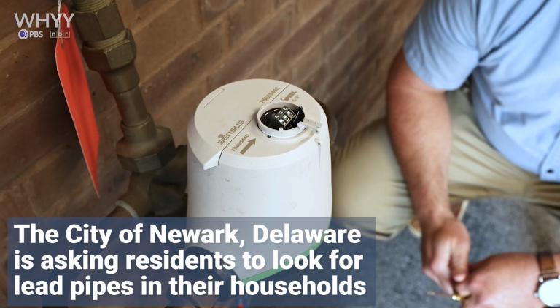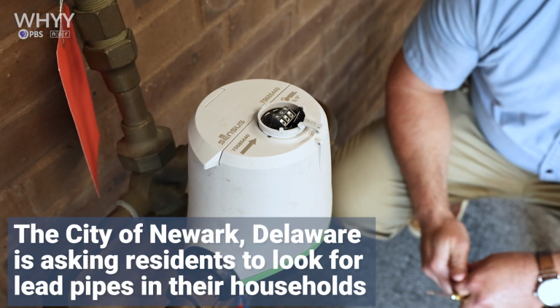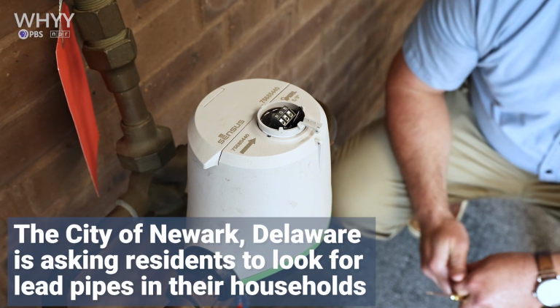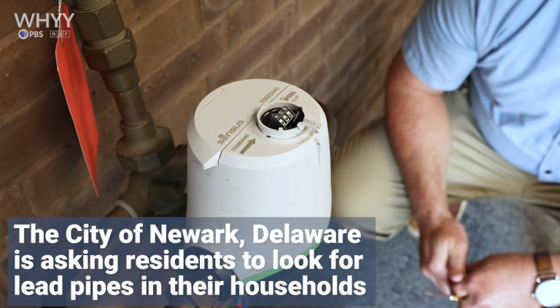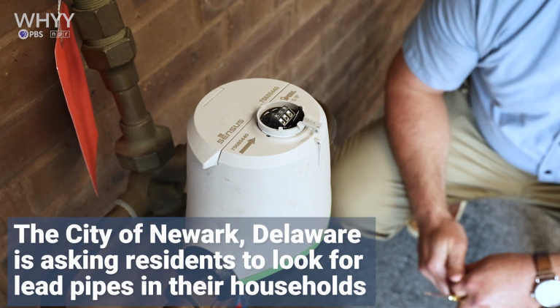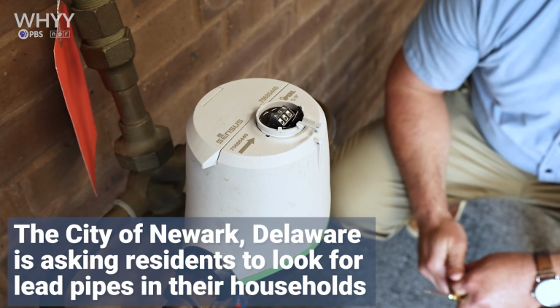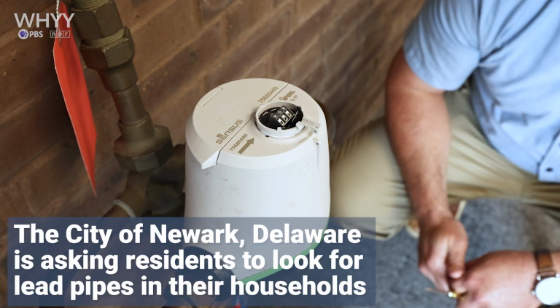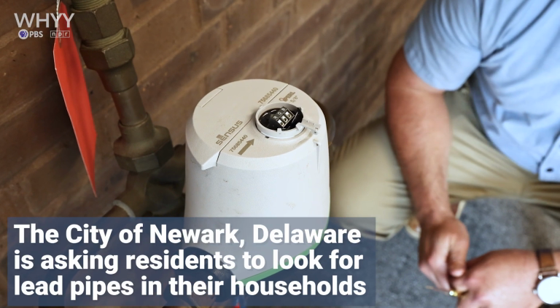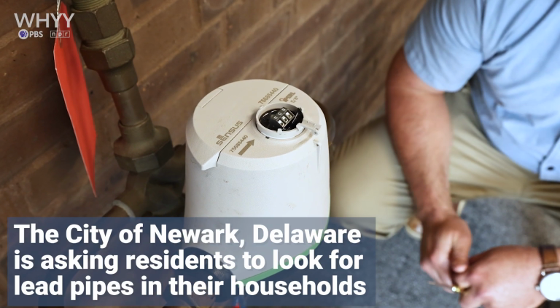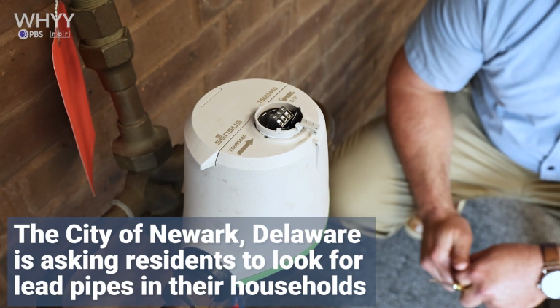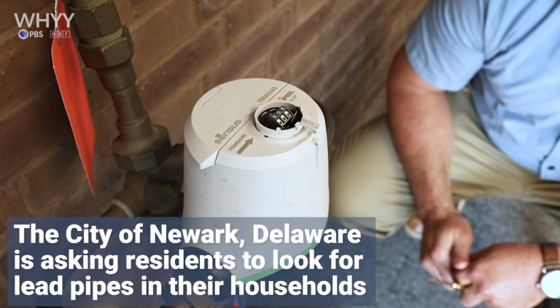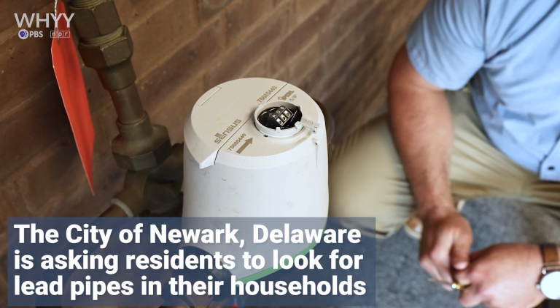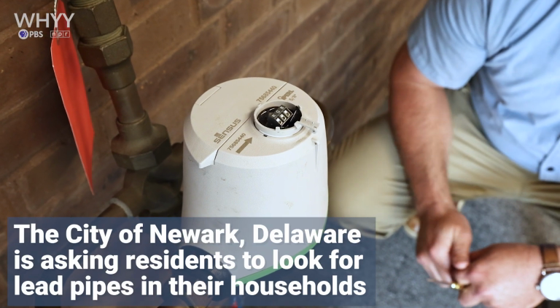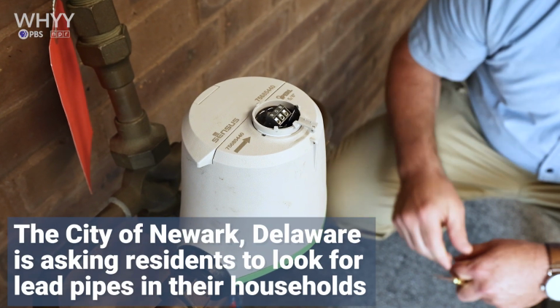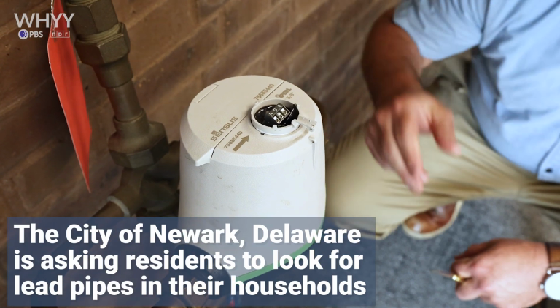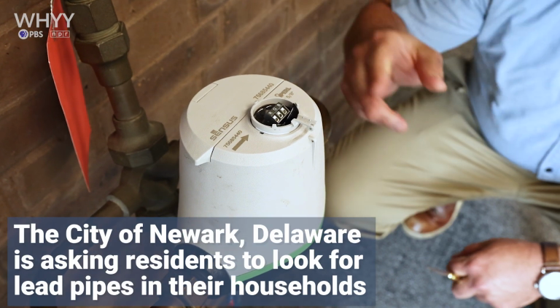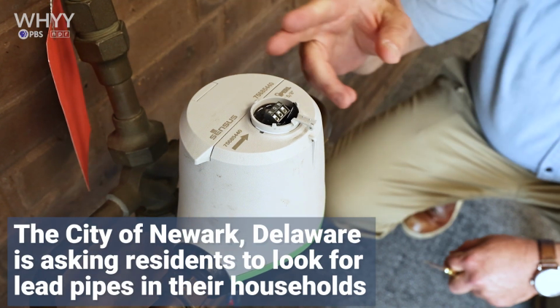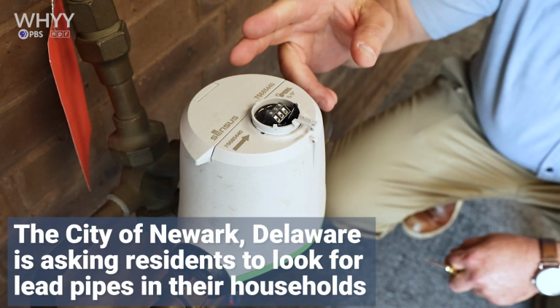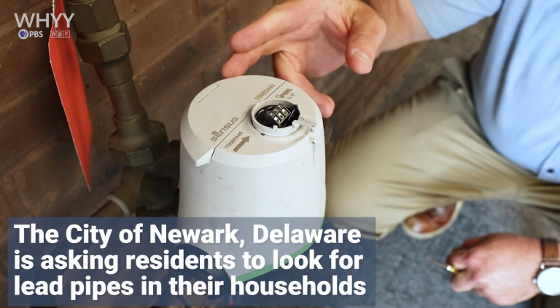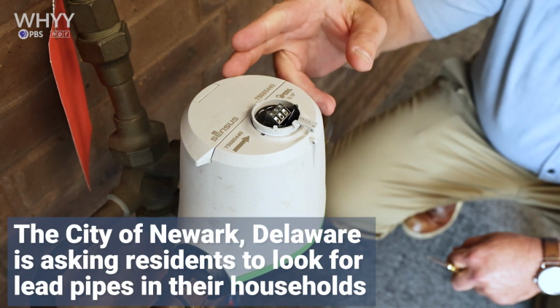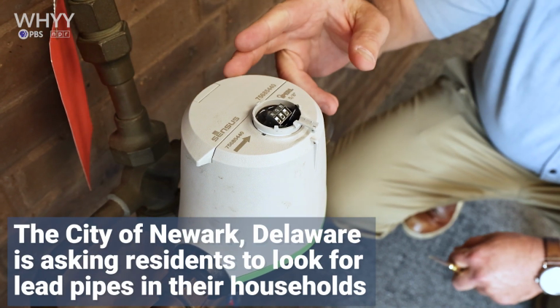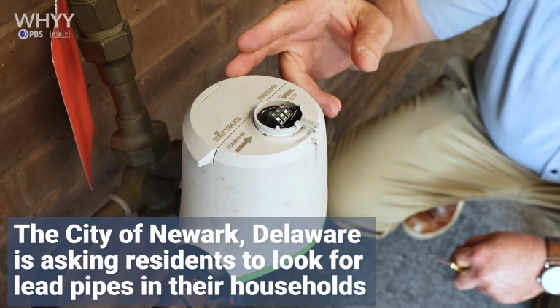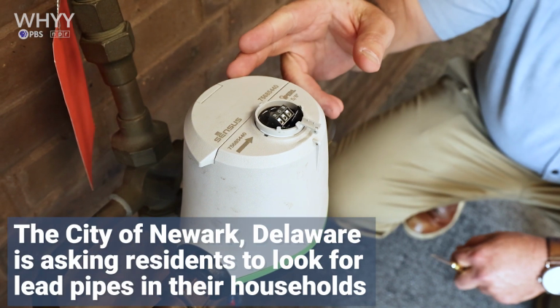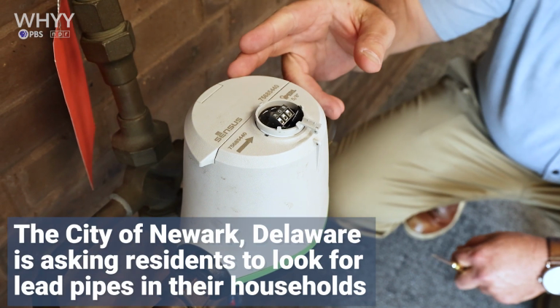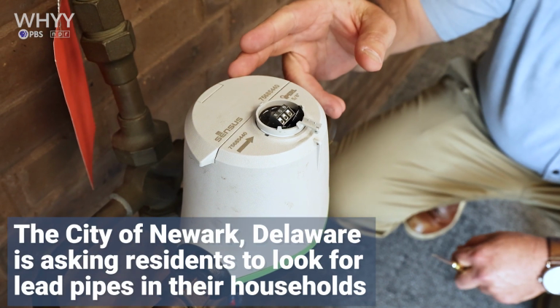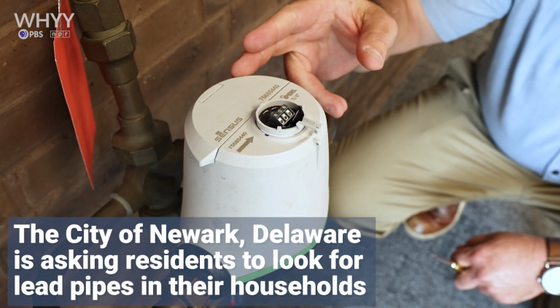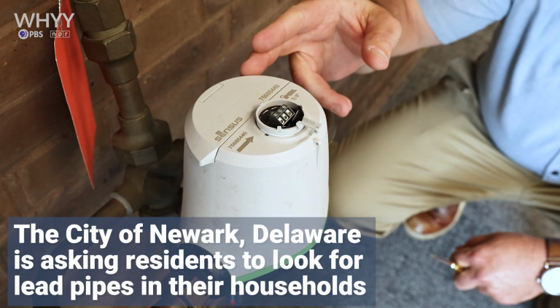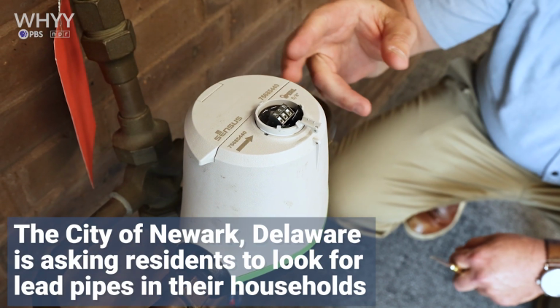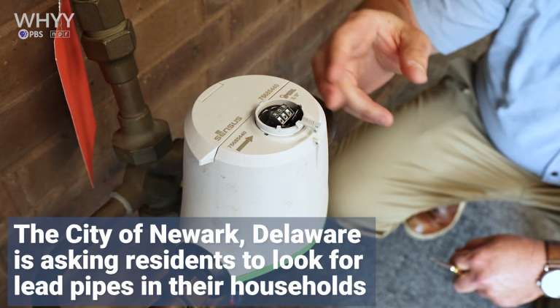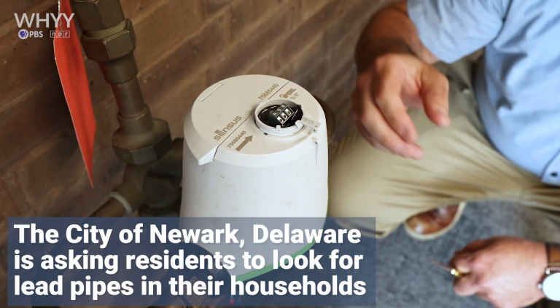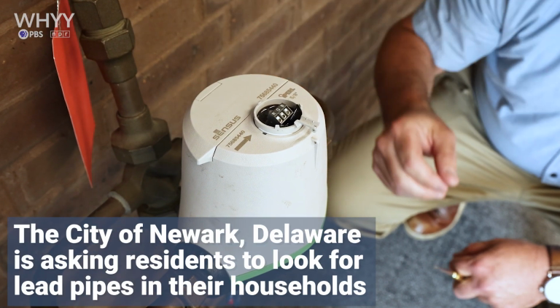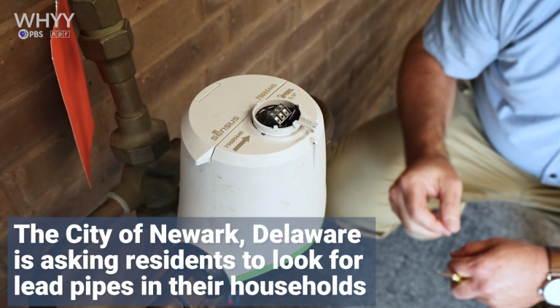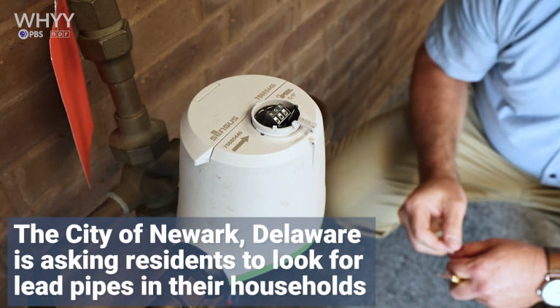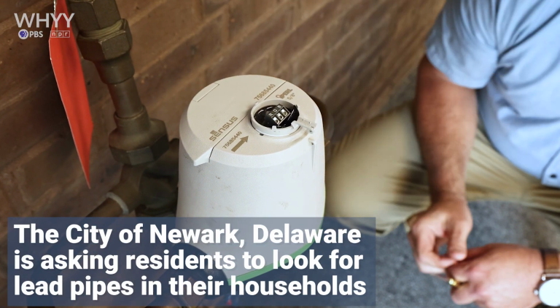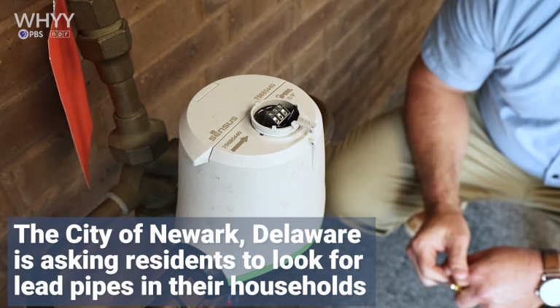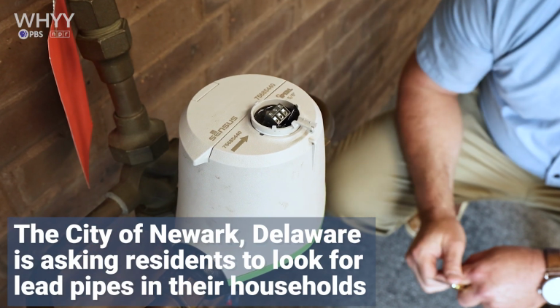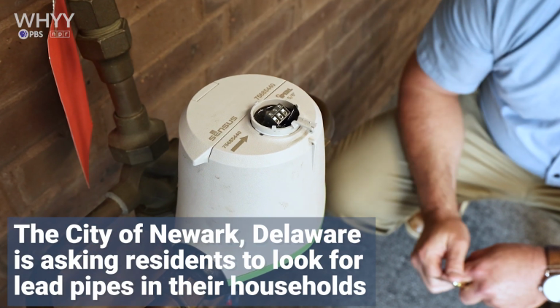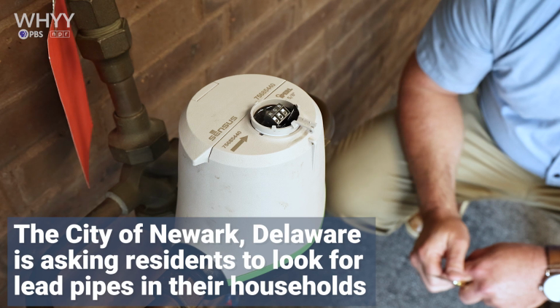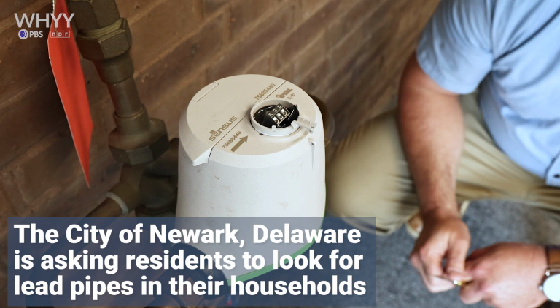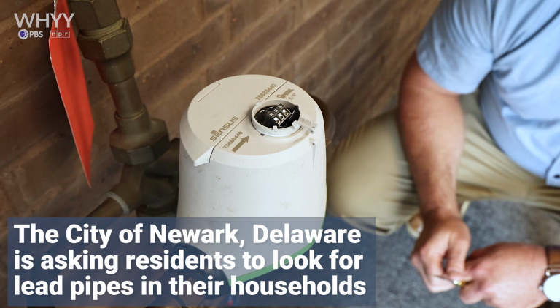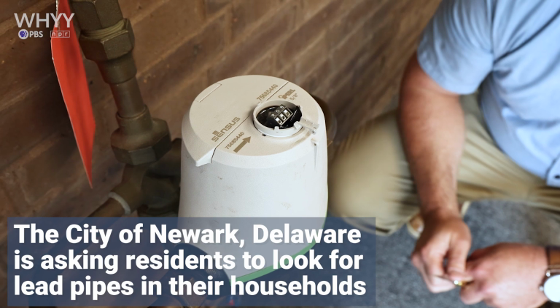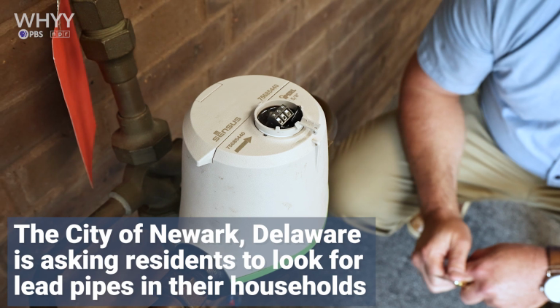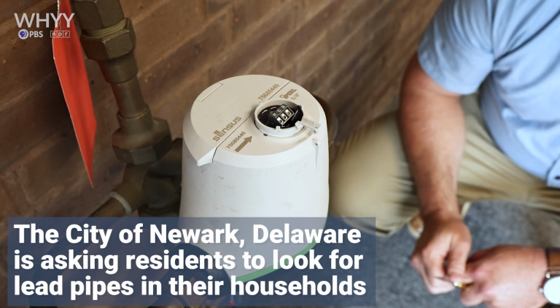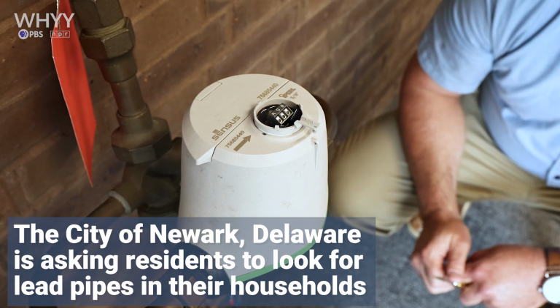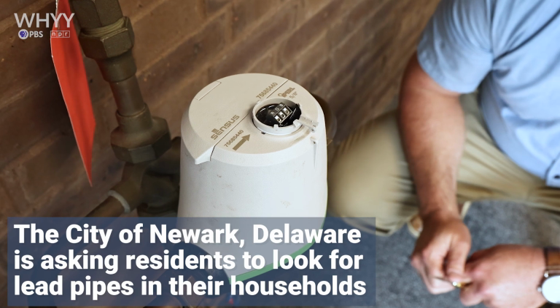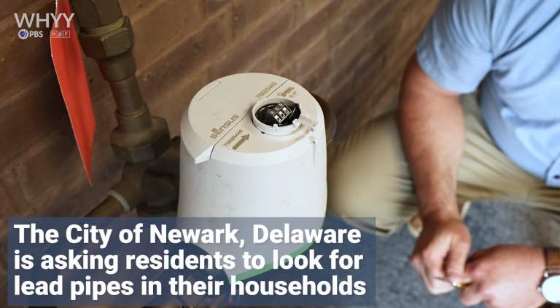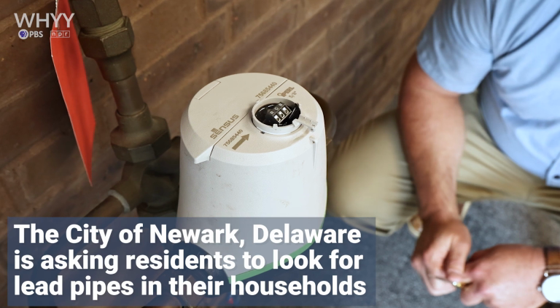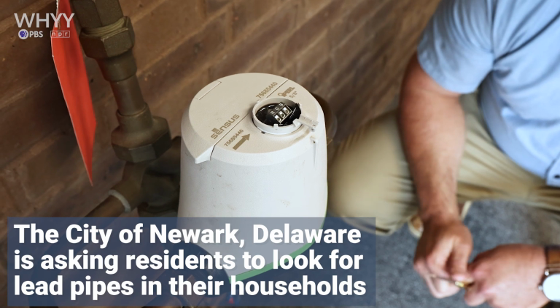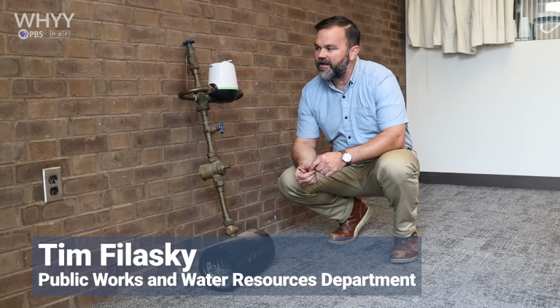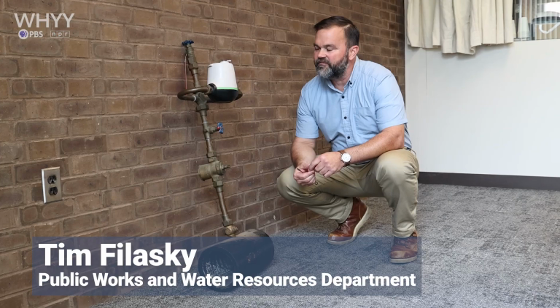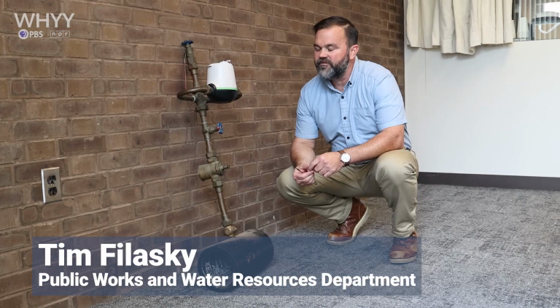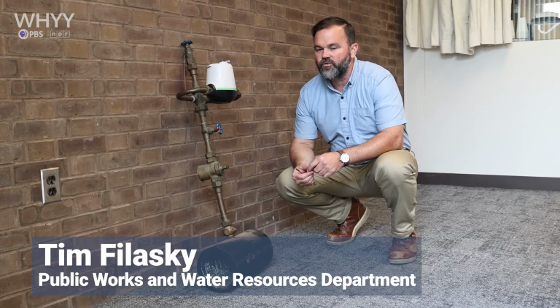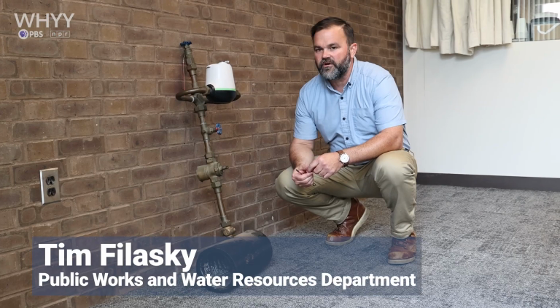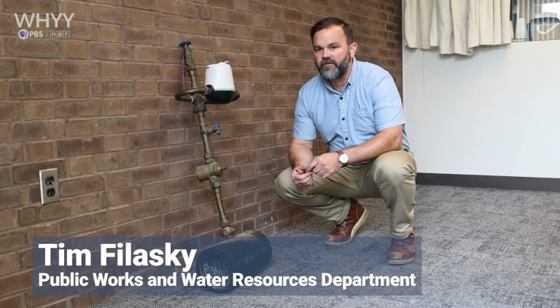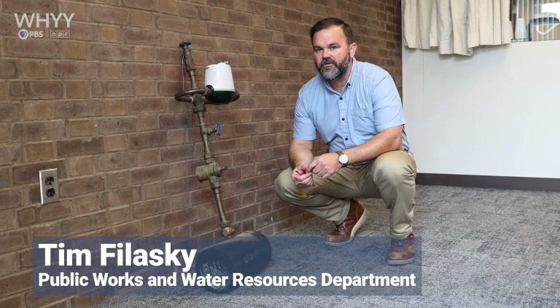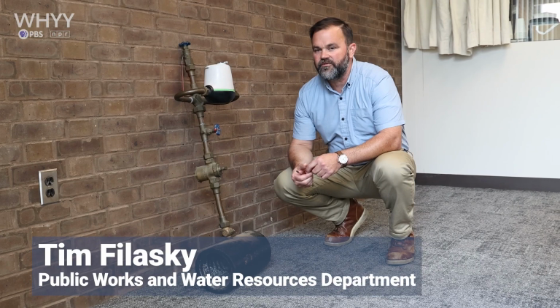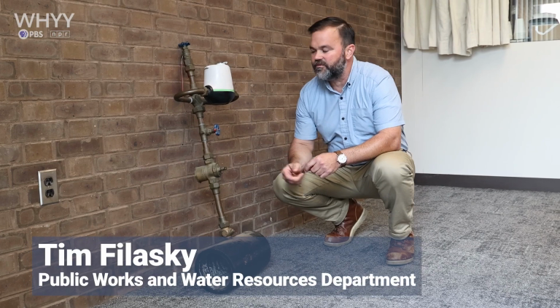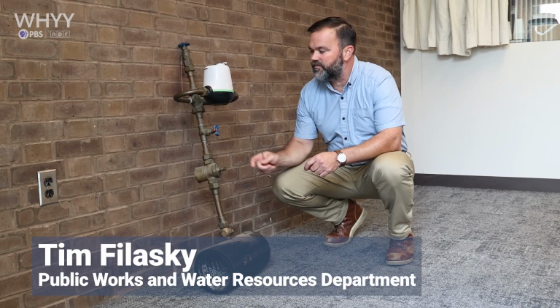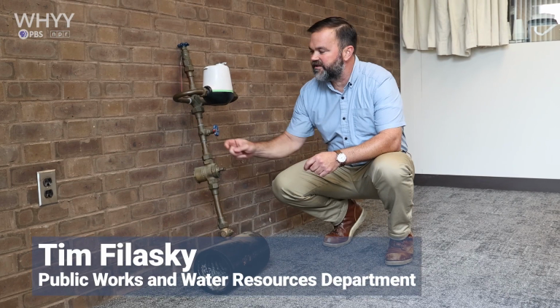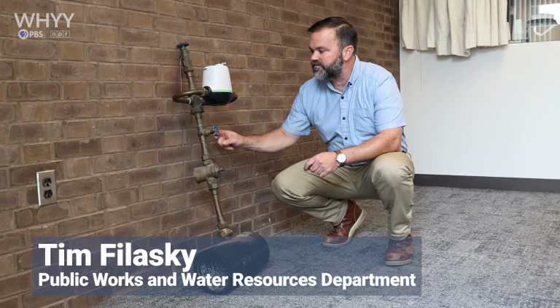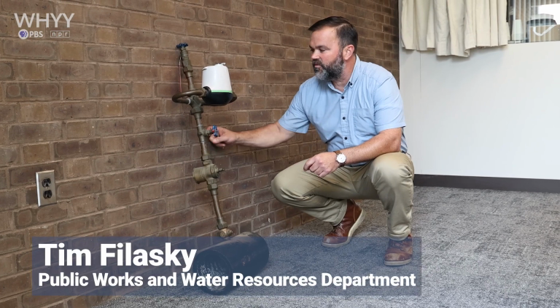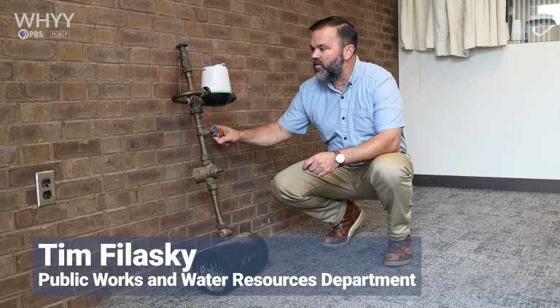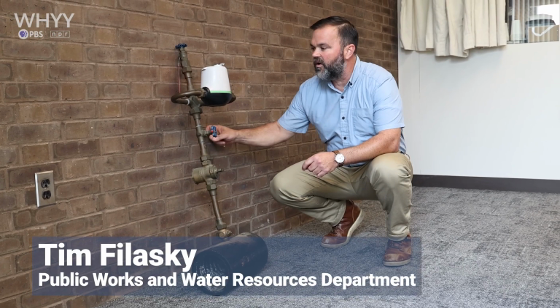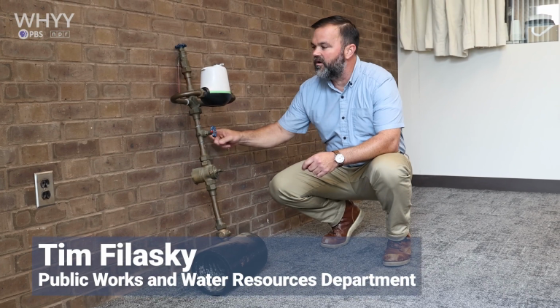The first step in doing your survey is to locate your water meter, usually located in your basement or on the bottom floor coming through the basement wall.